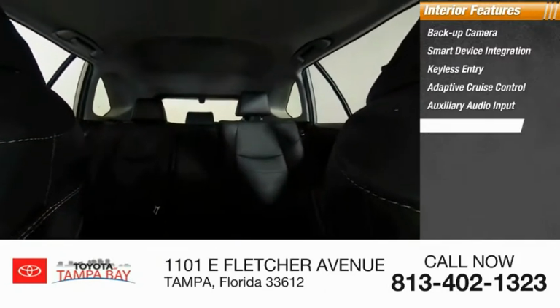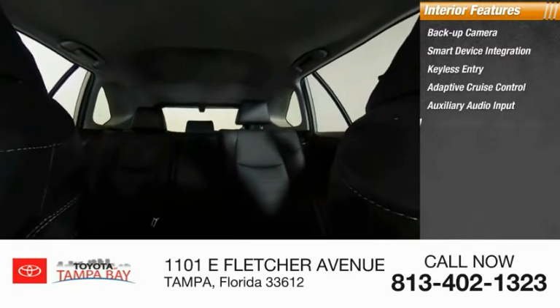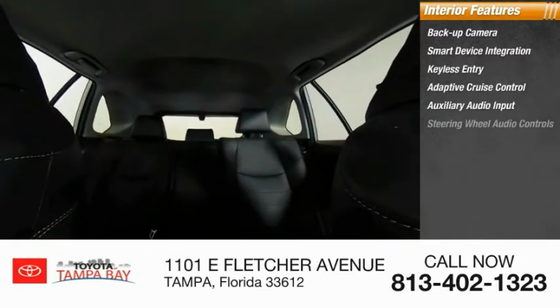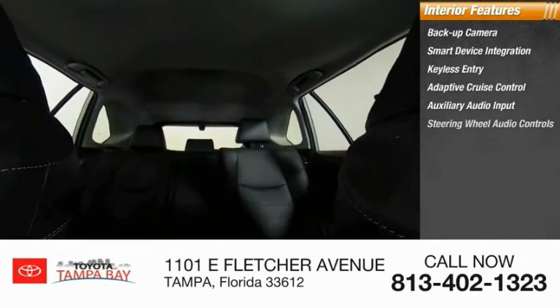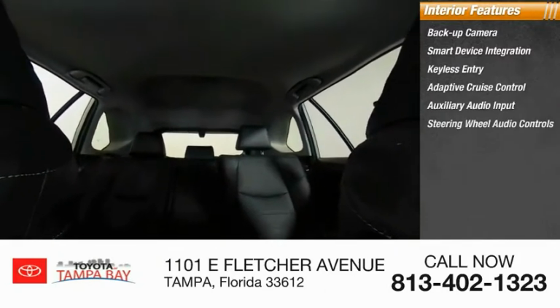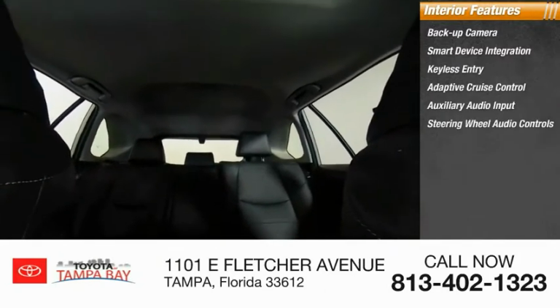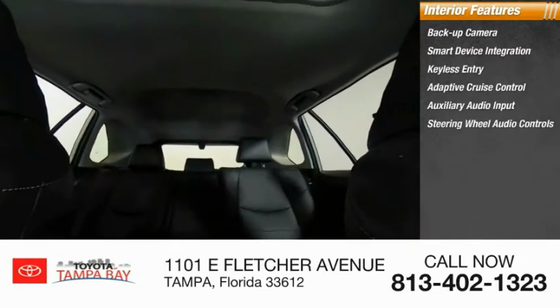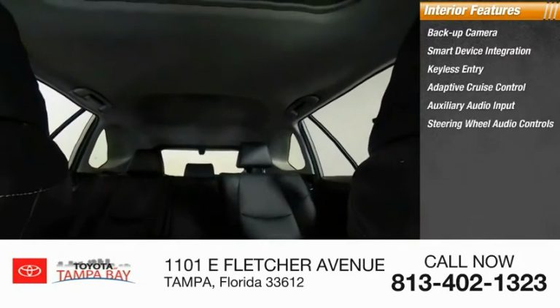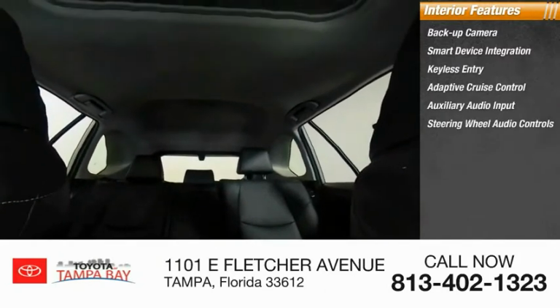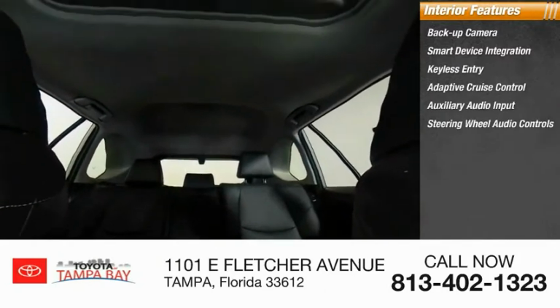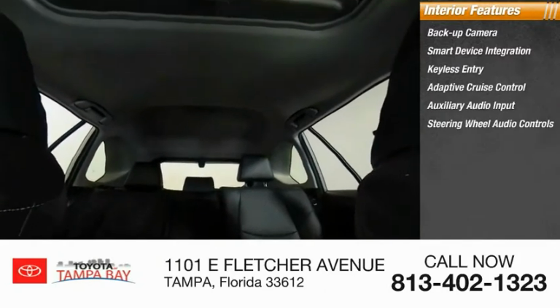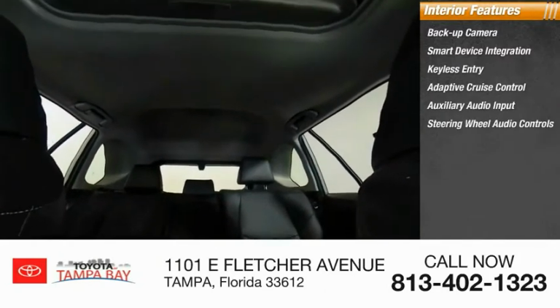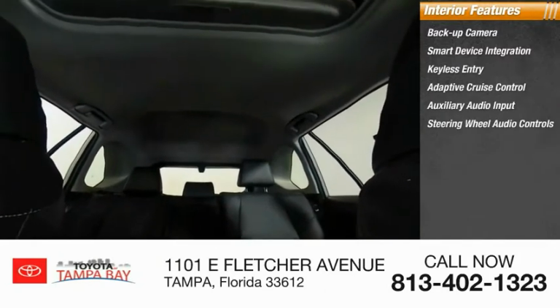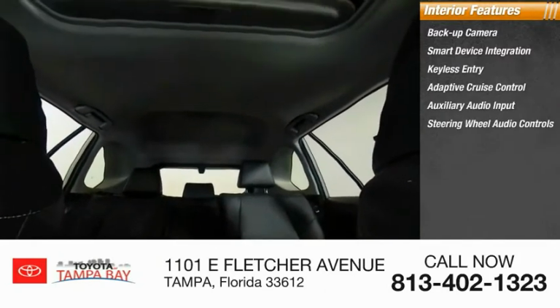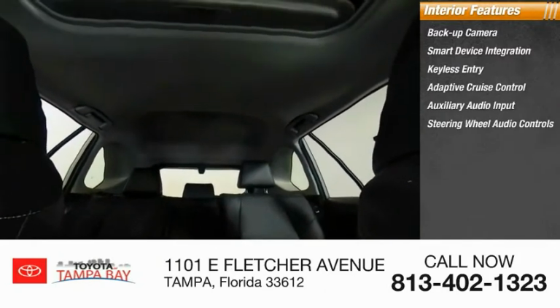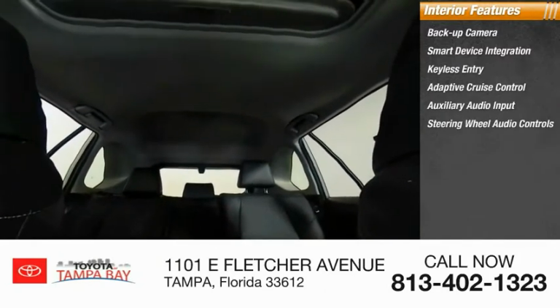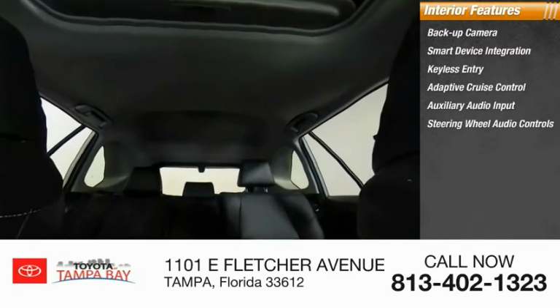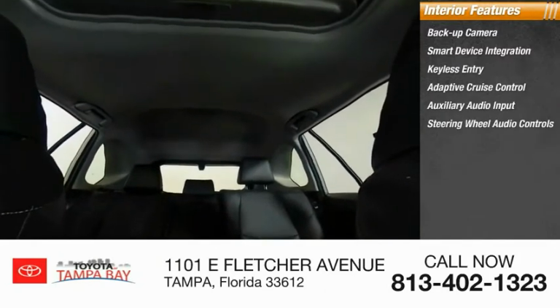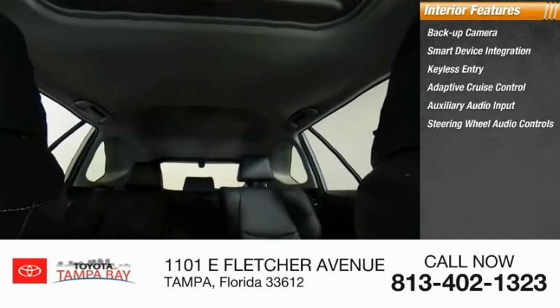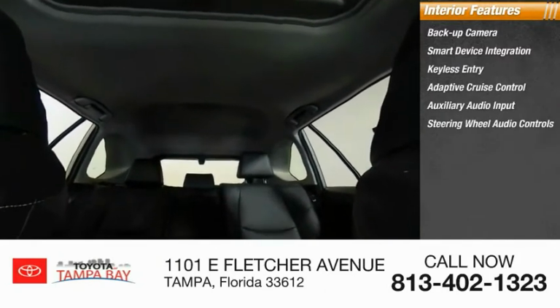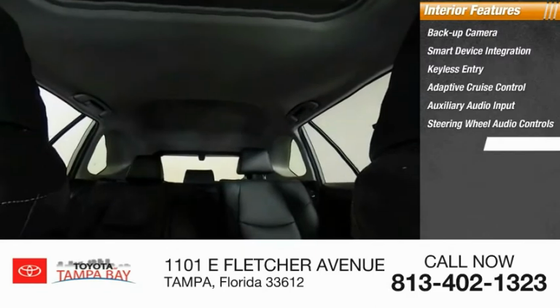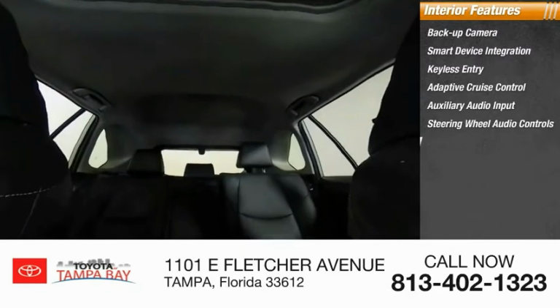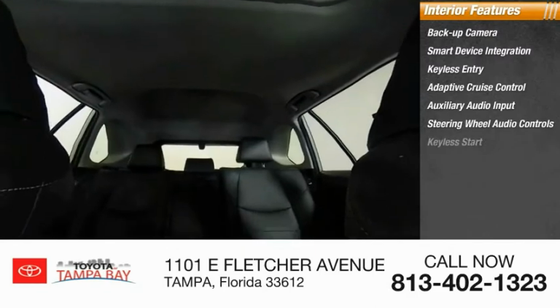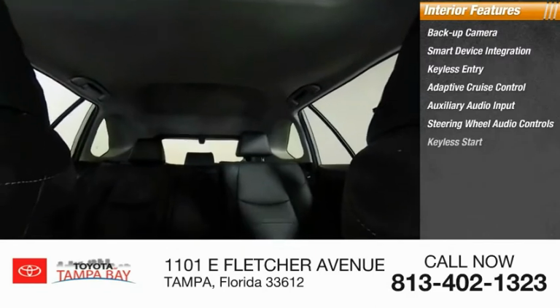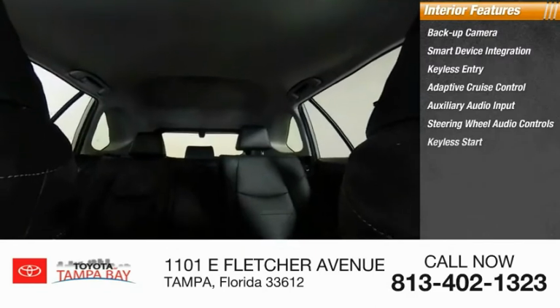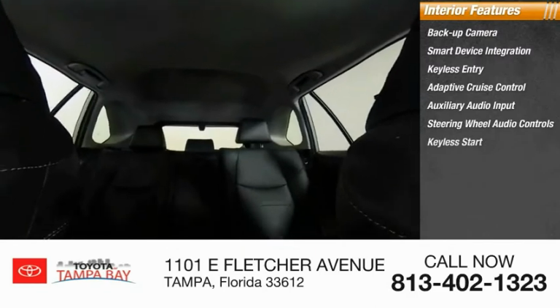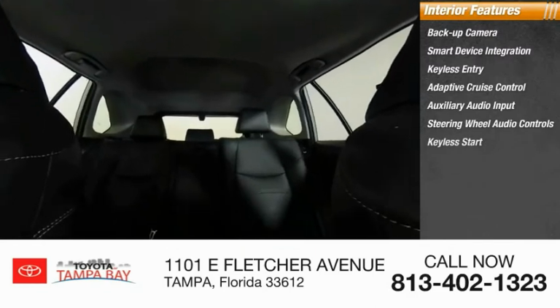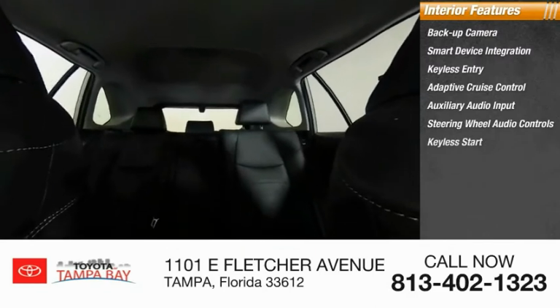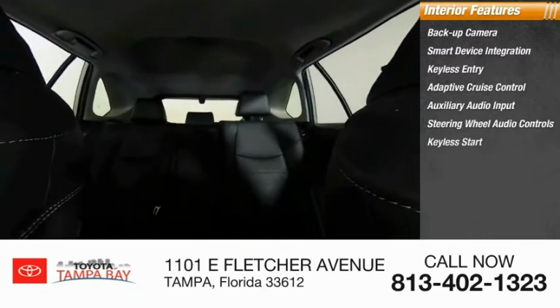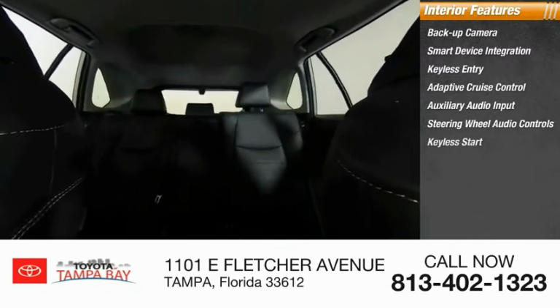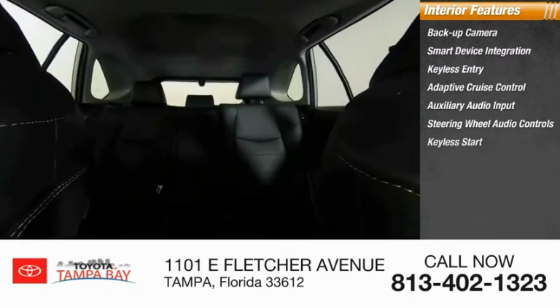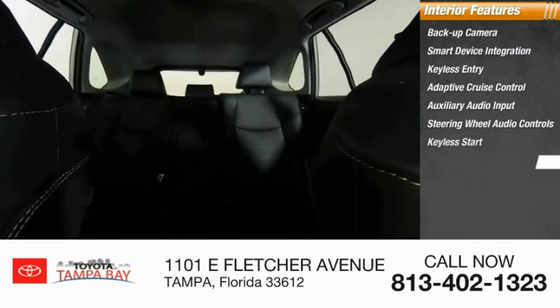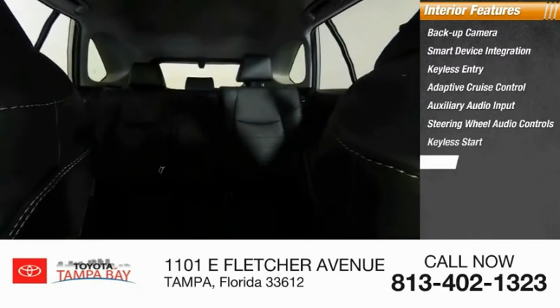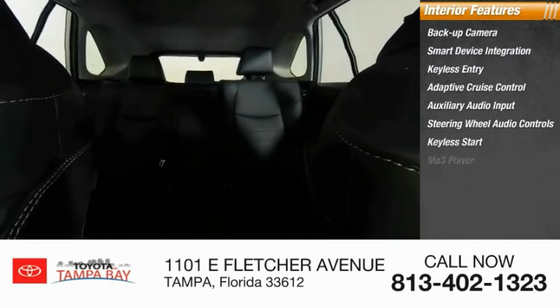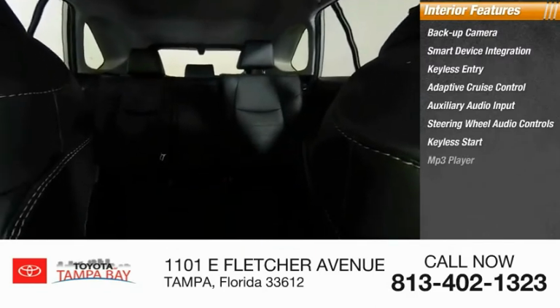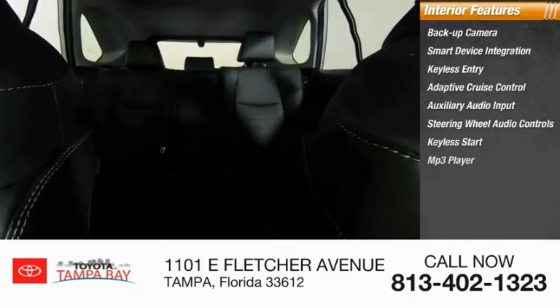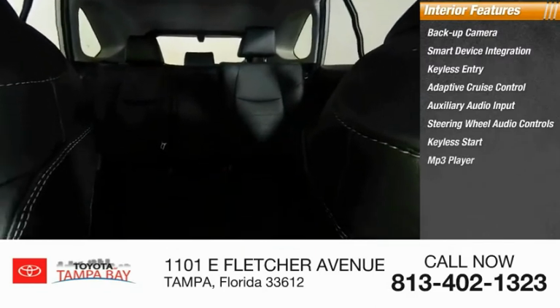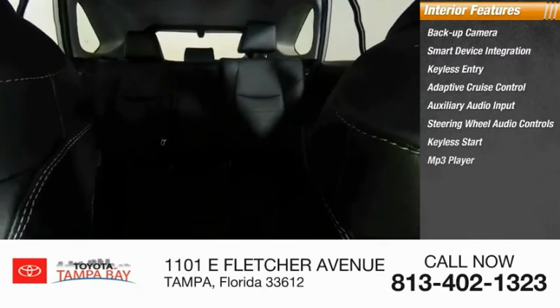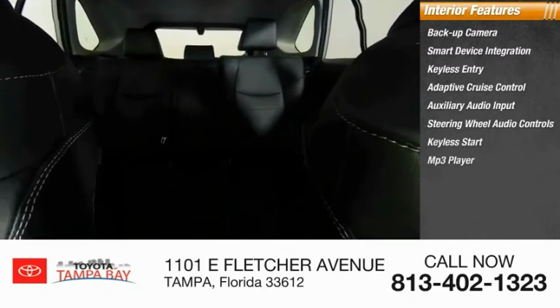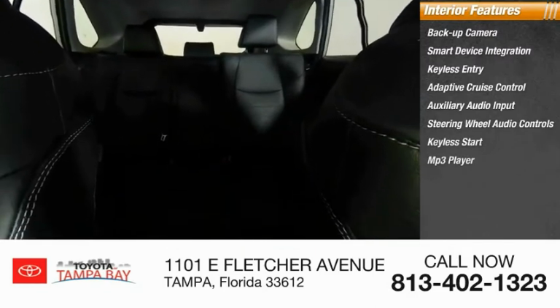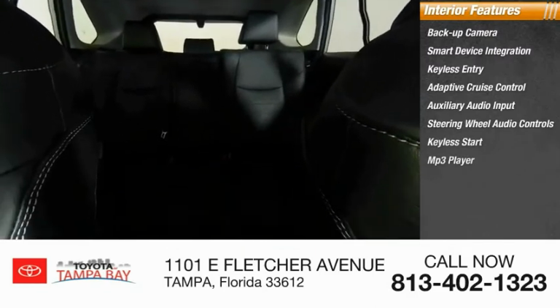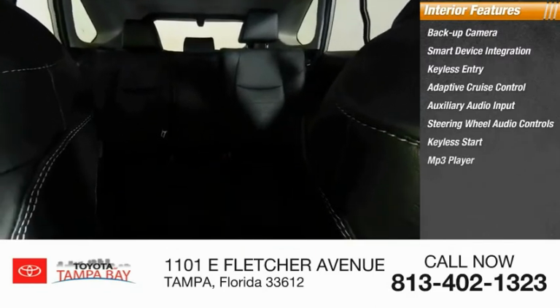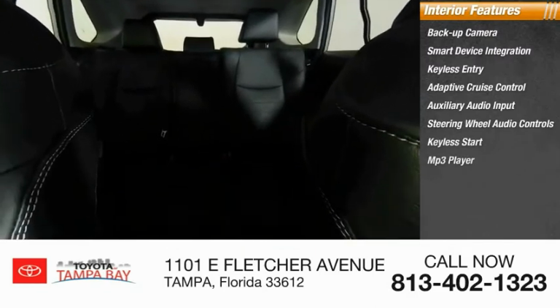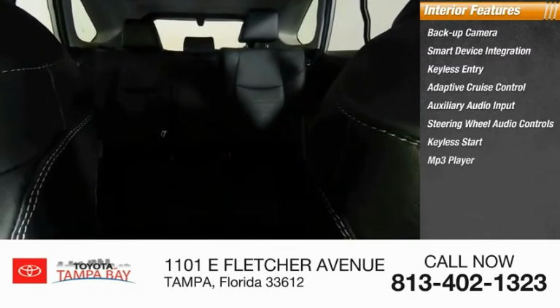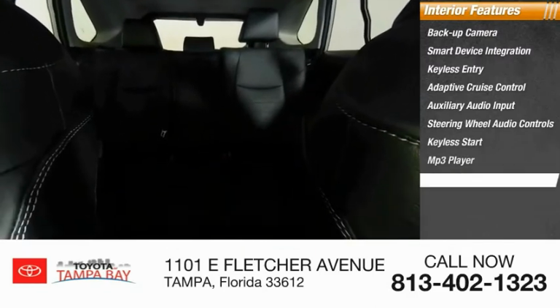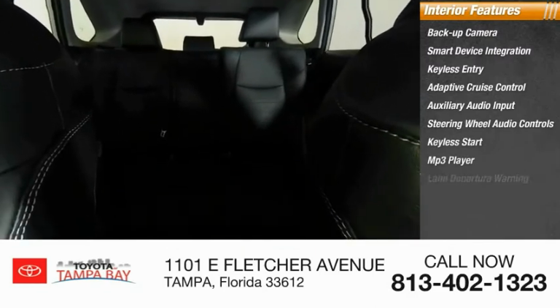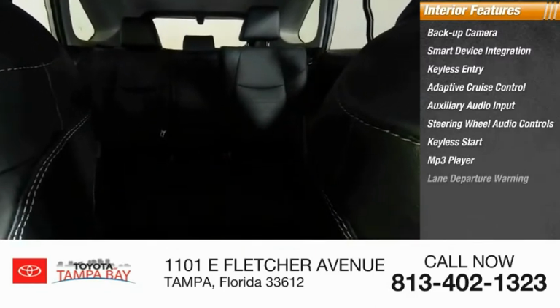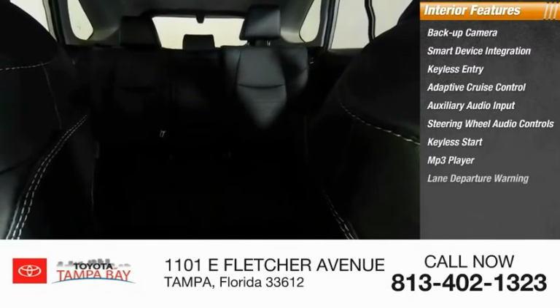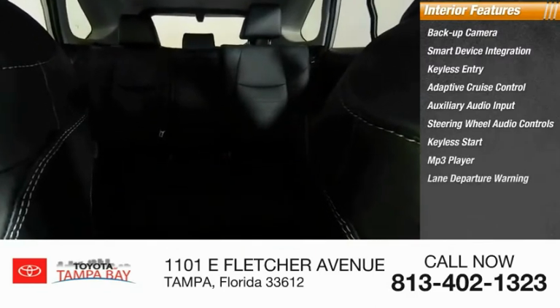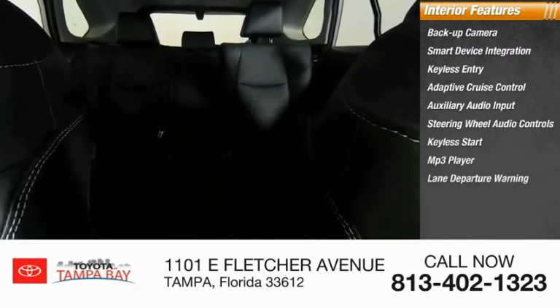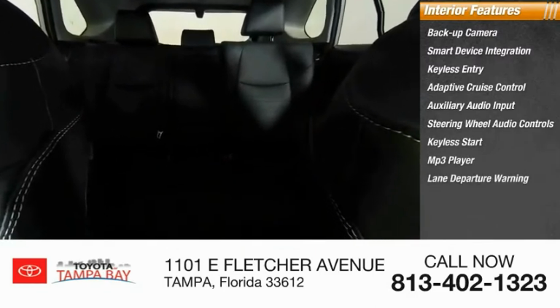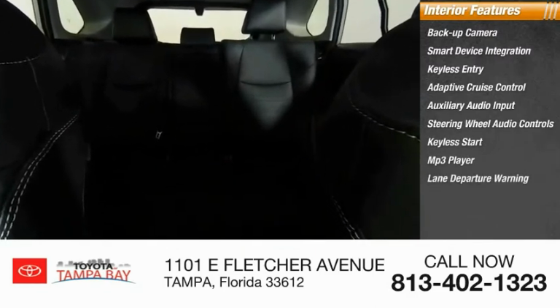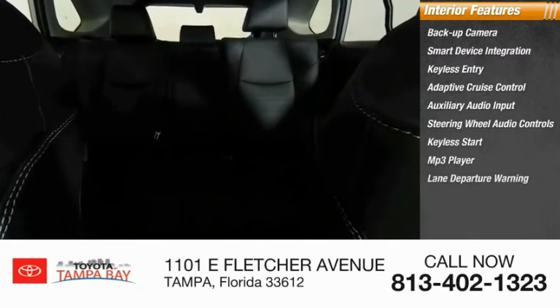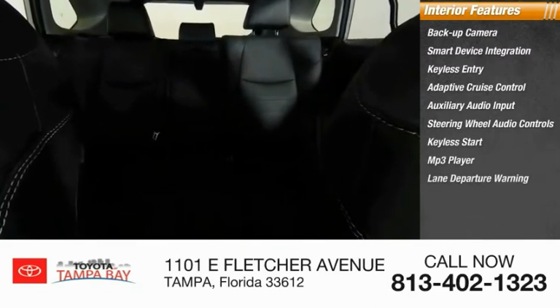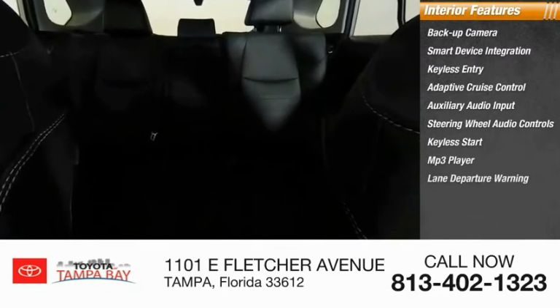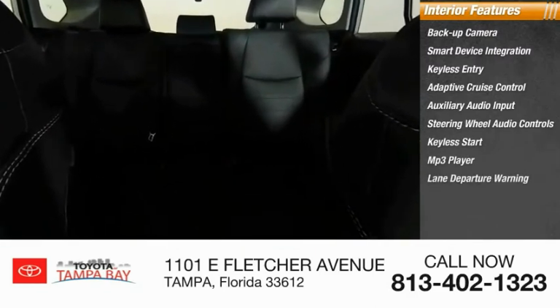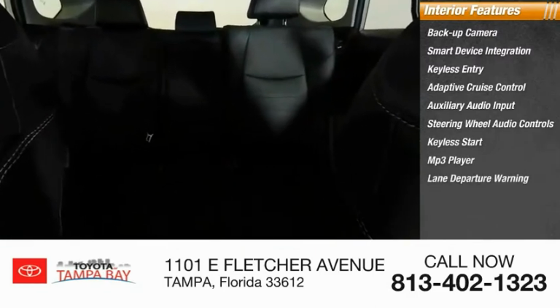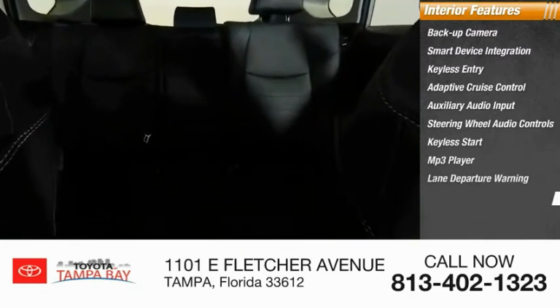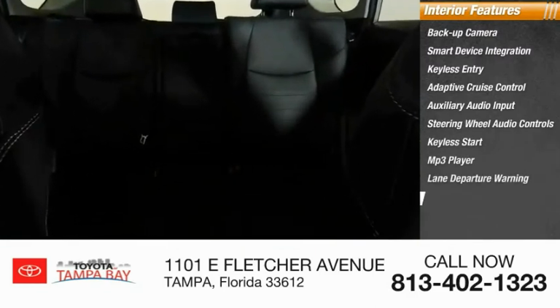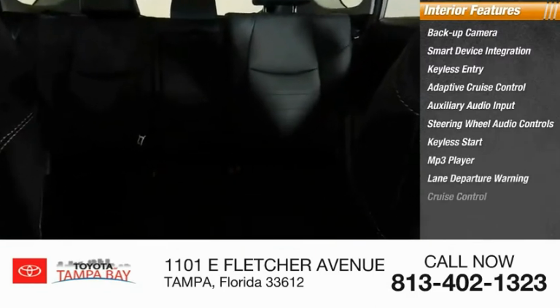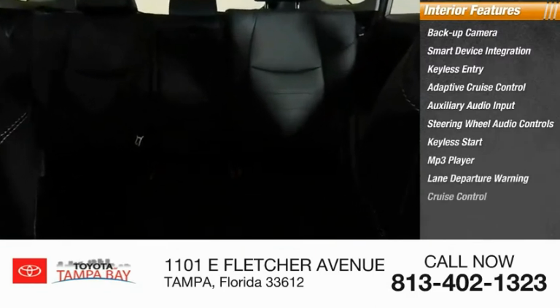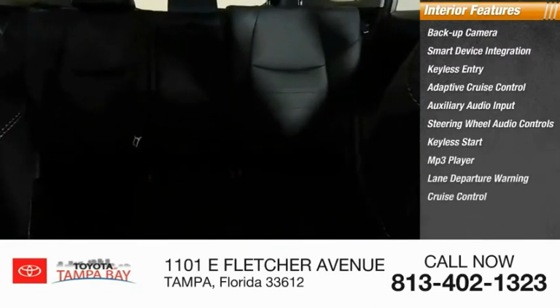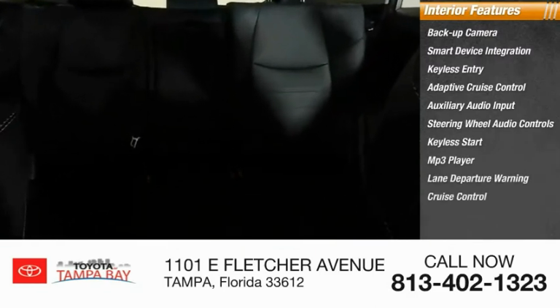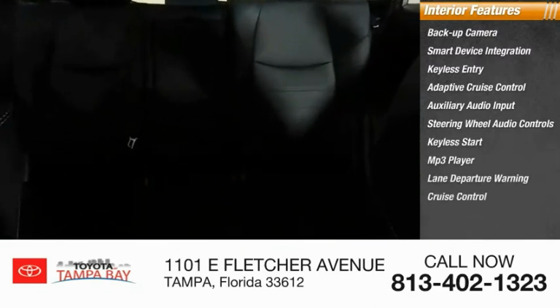Steering wheel audio controls, keyless start, MP3 player, lane departure warning, and cruise control.